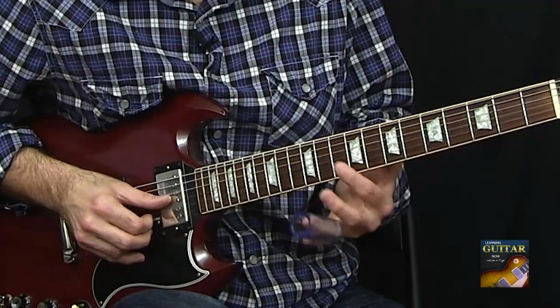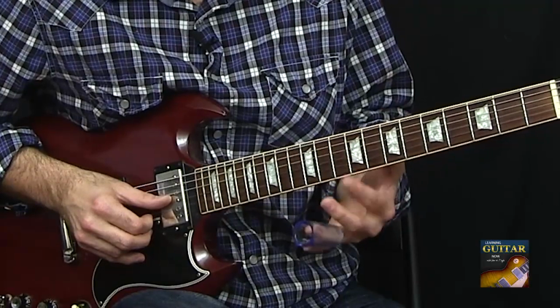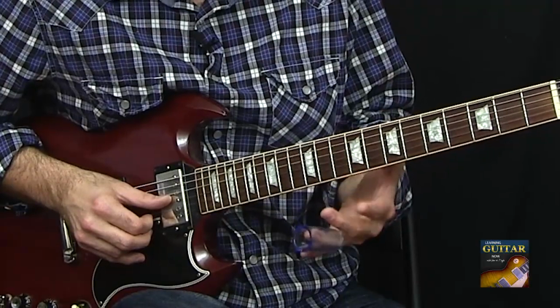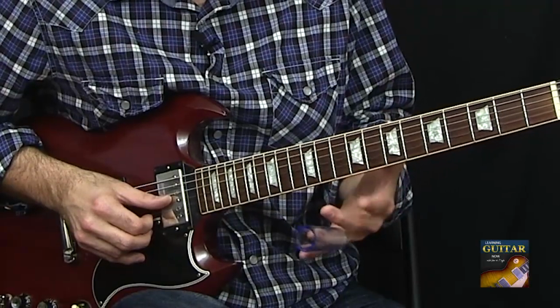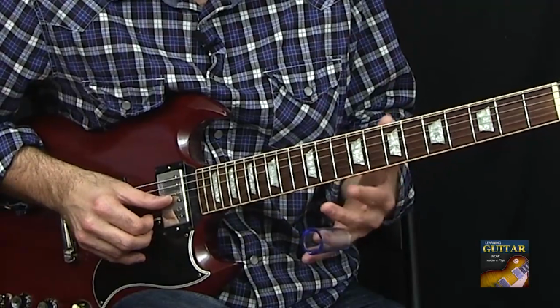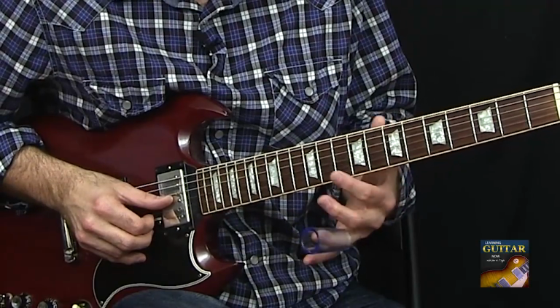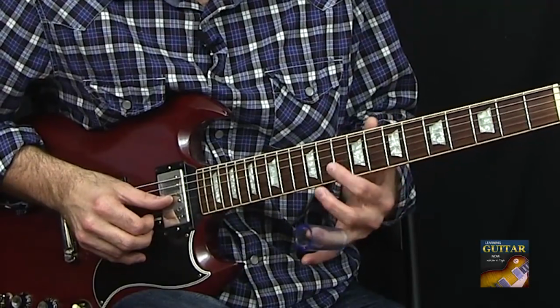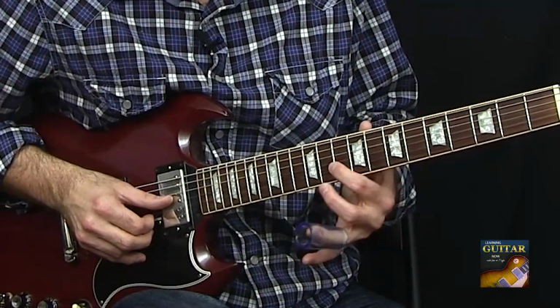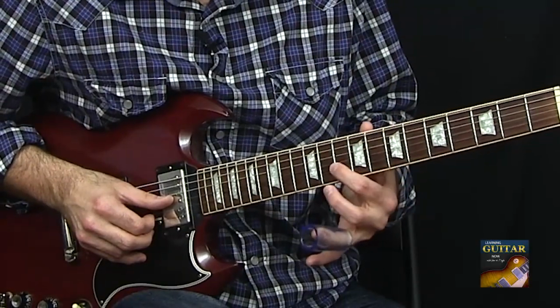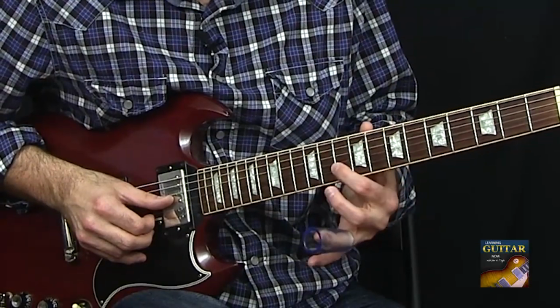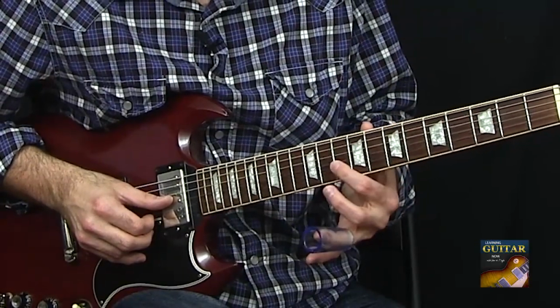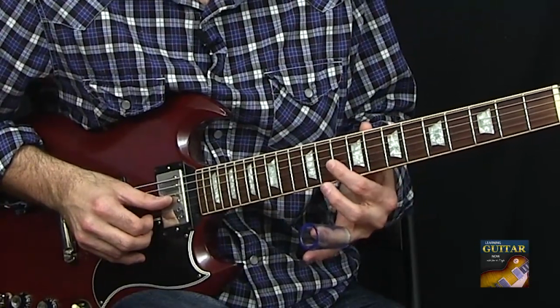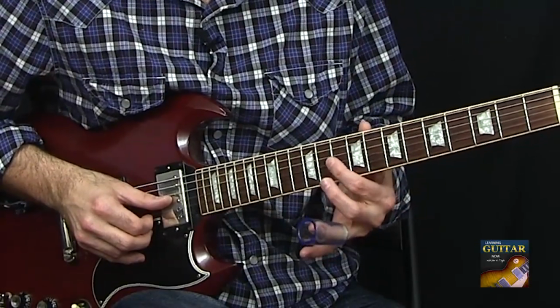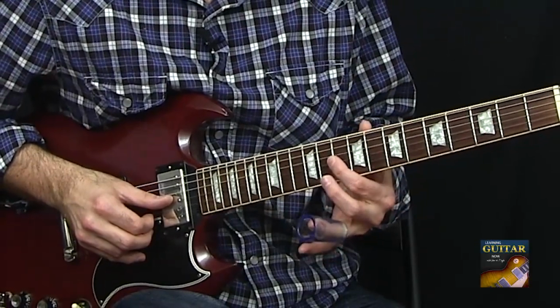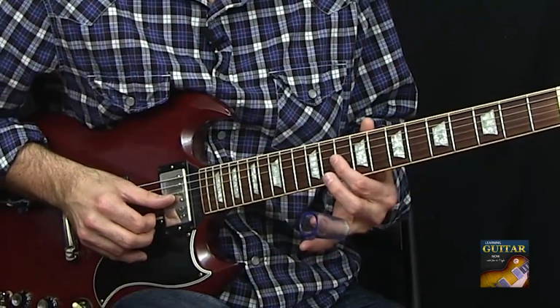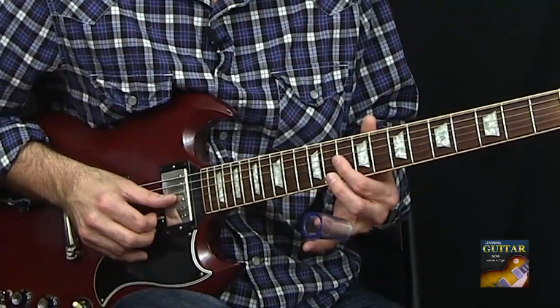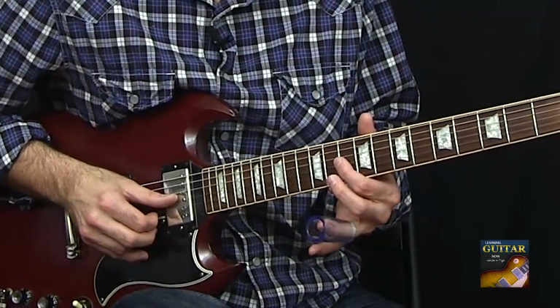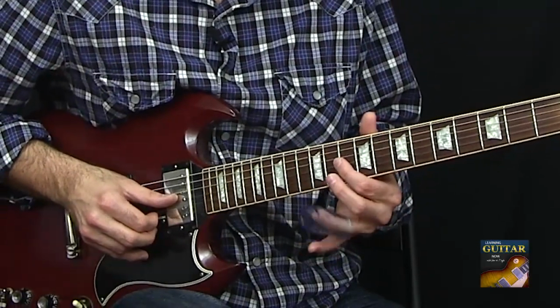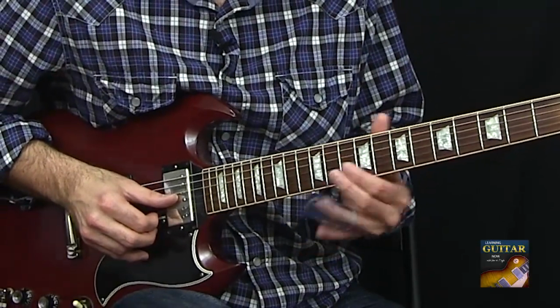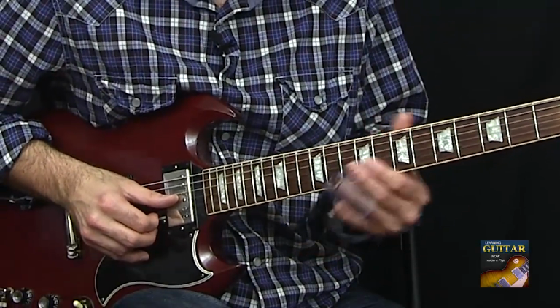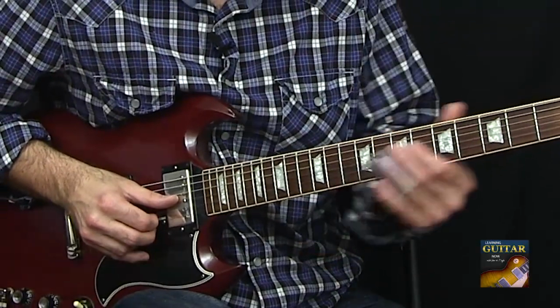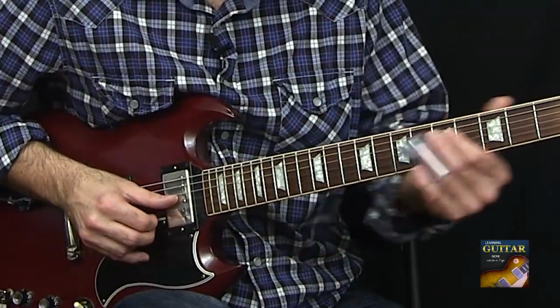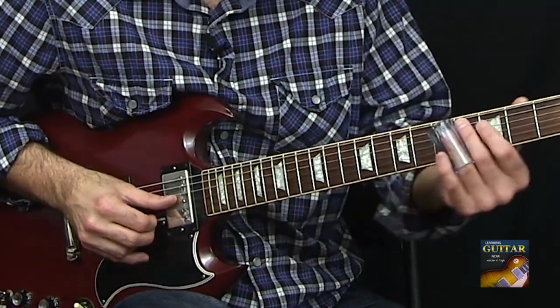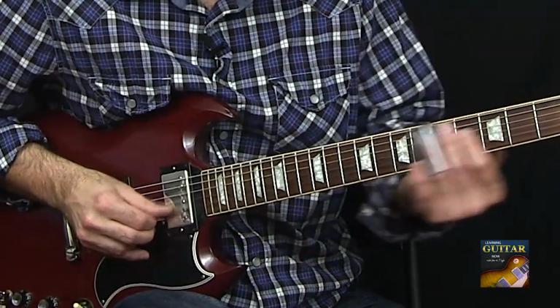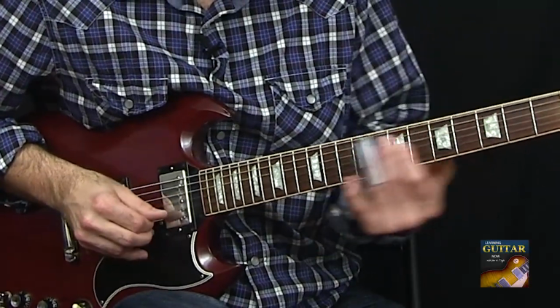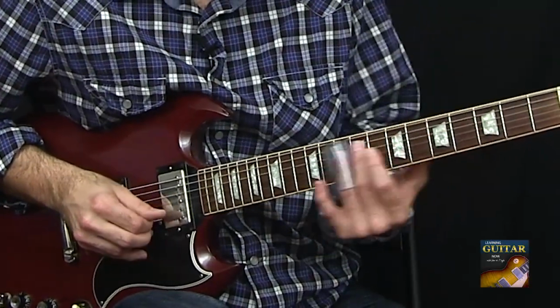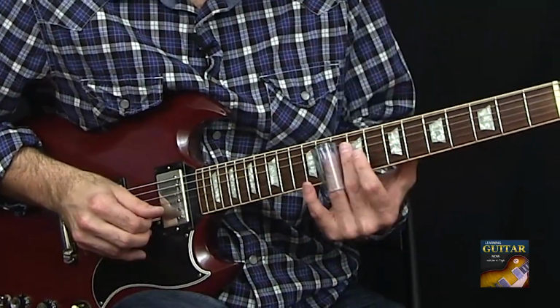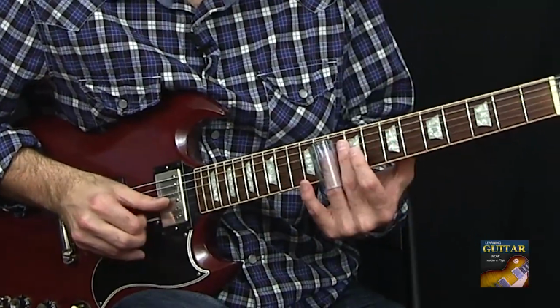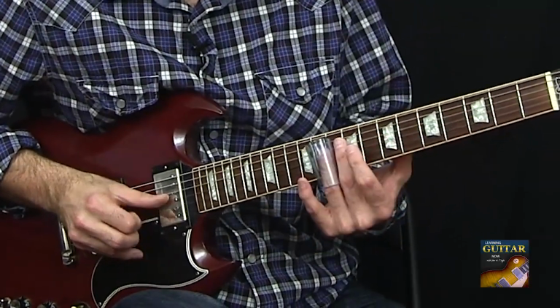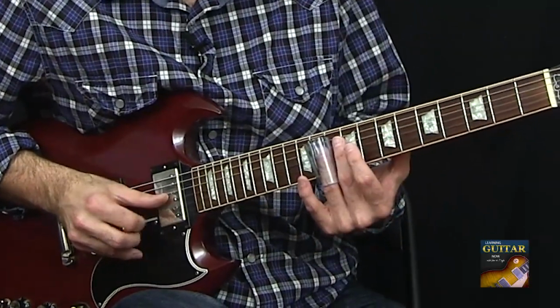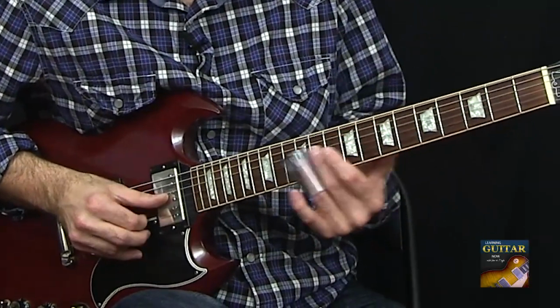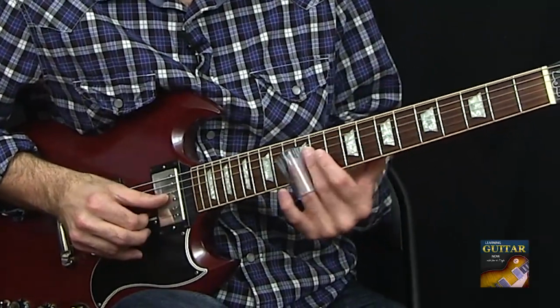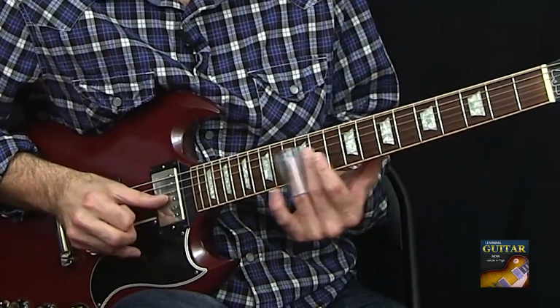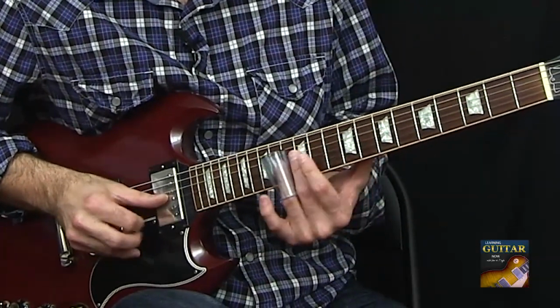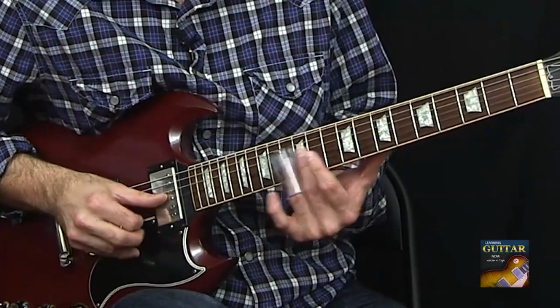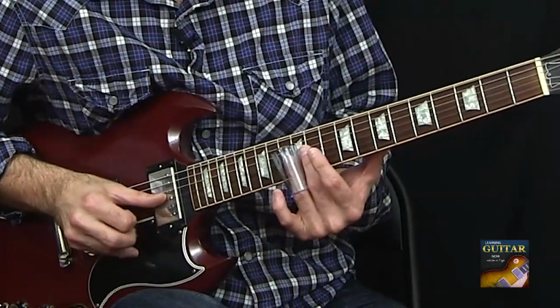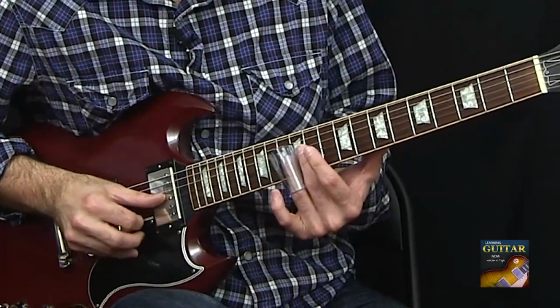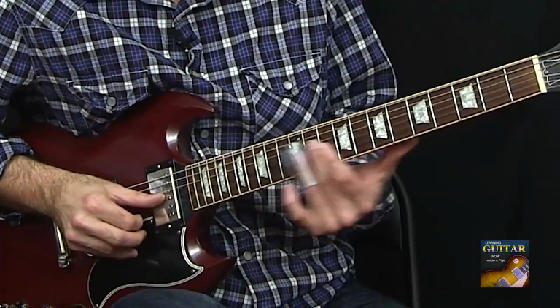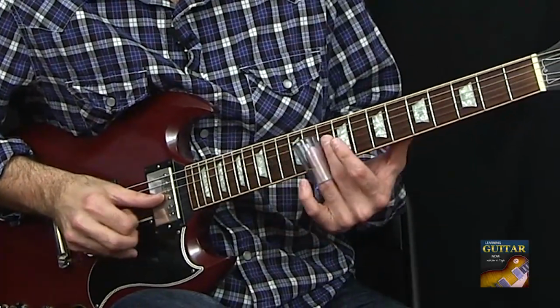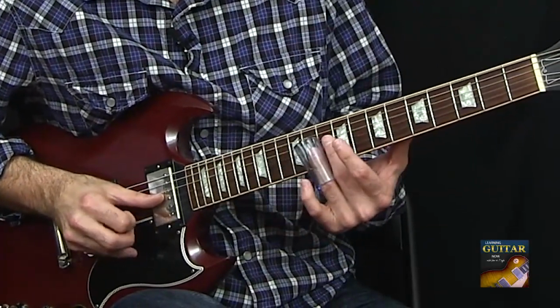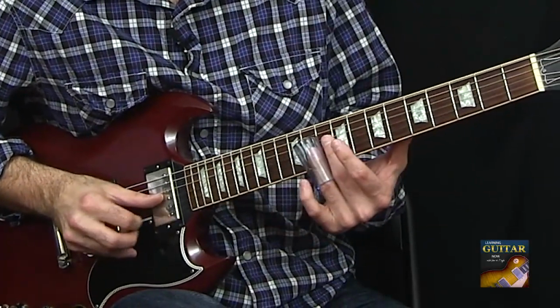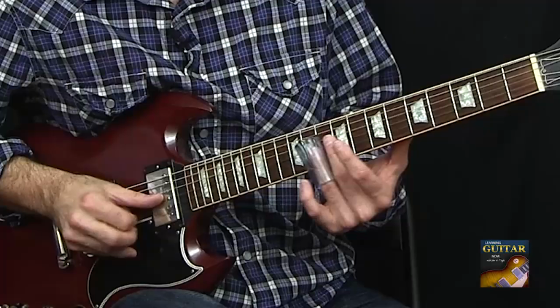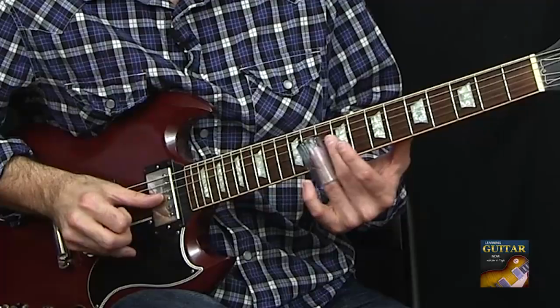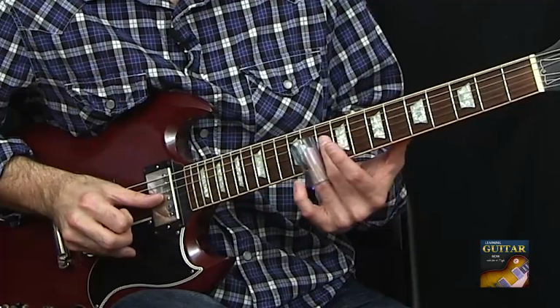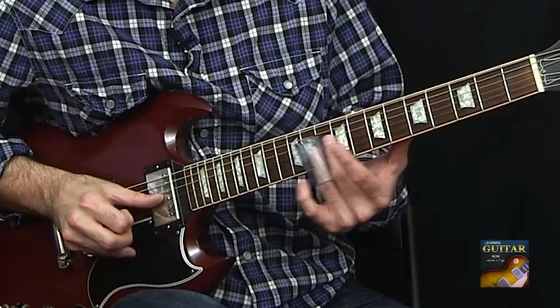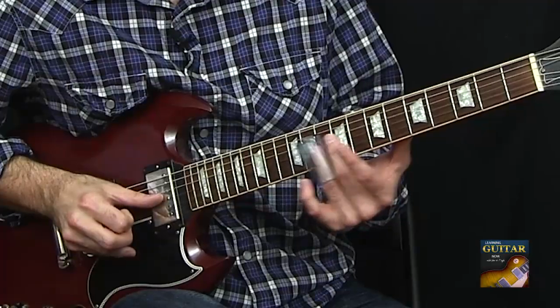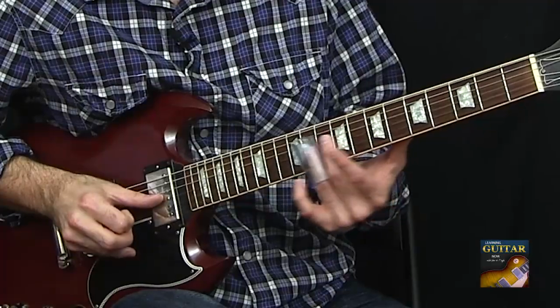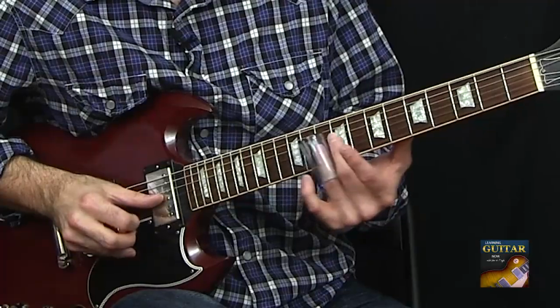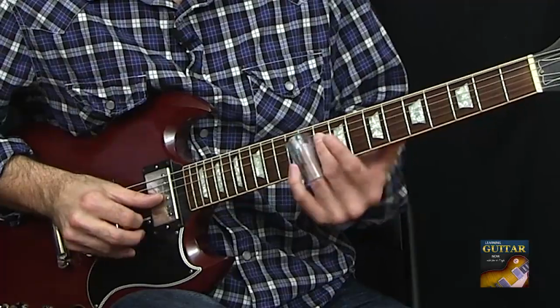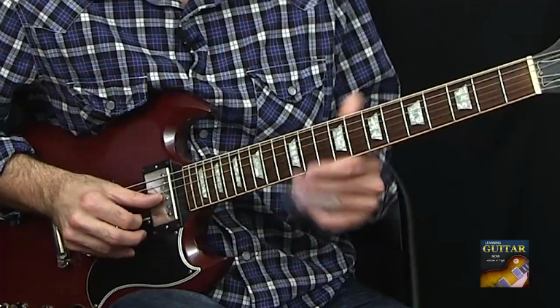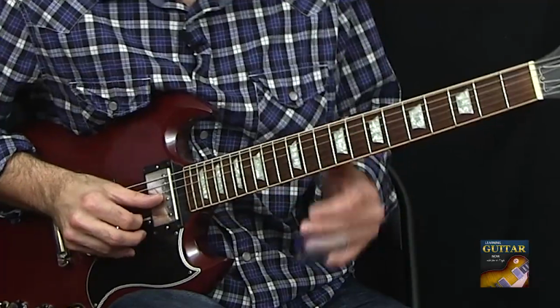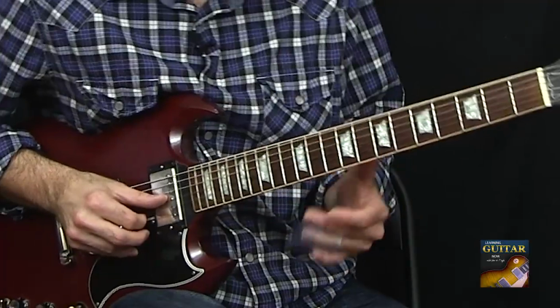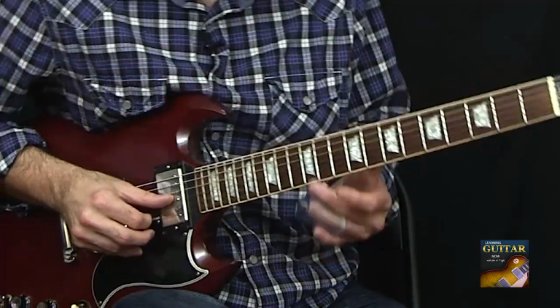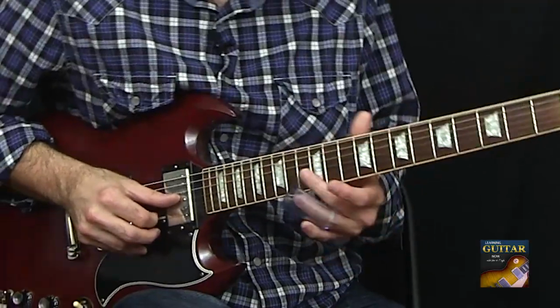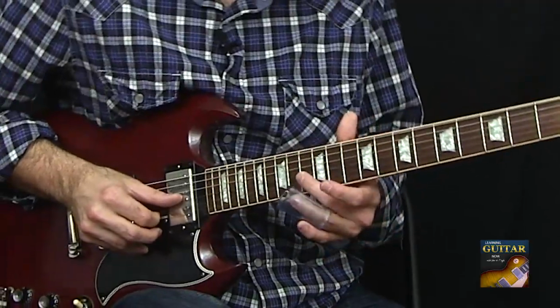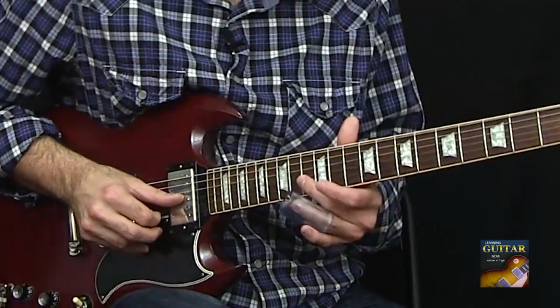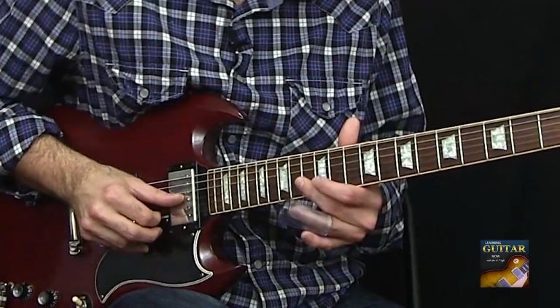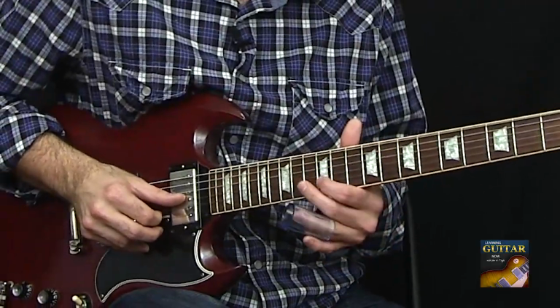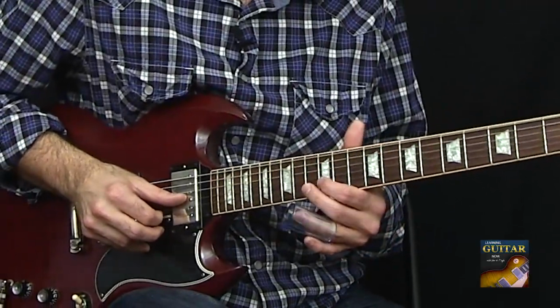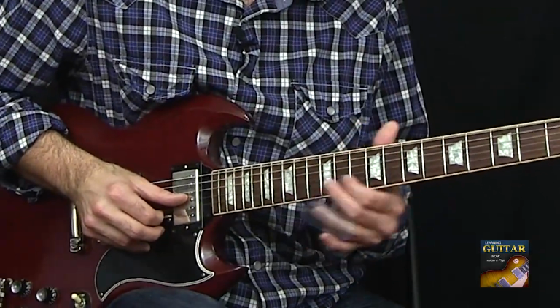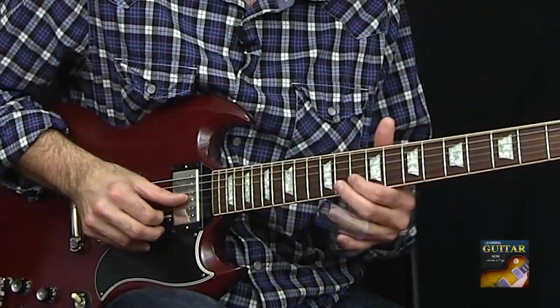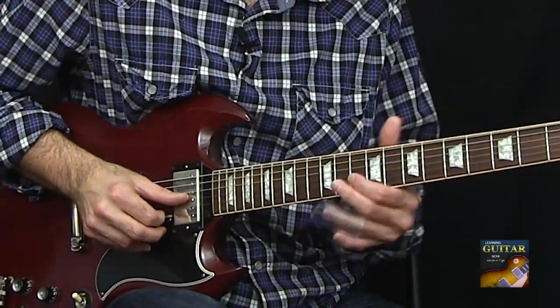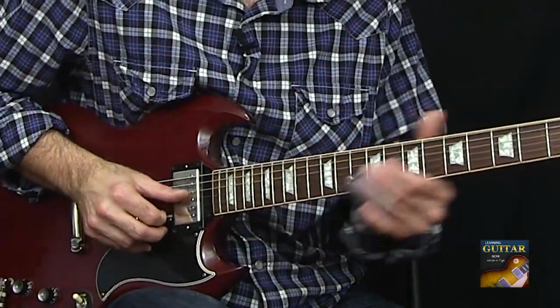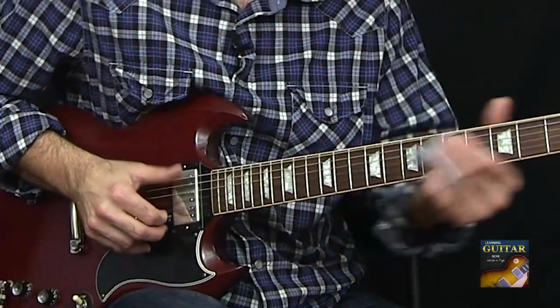10 and 10 on the G sharp and B string. Then 13, 12, 10.